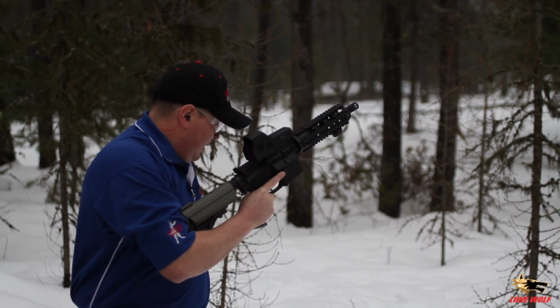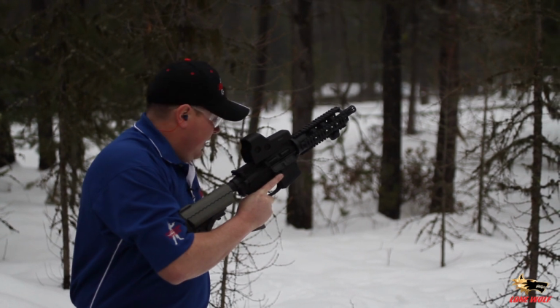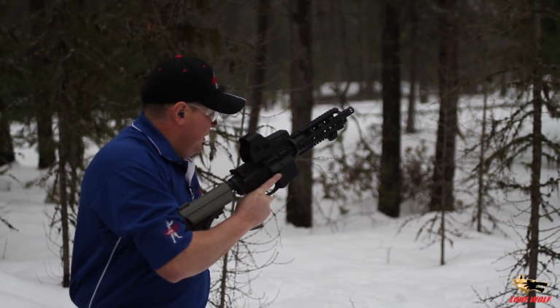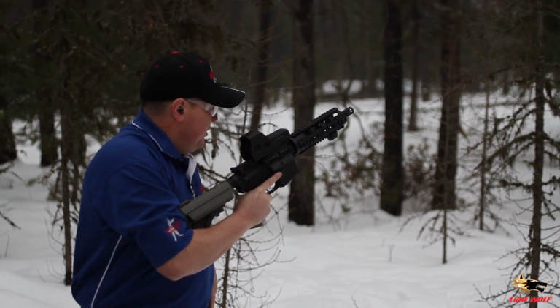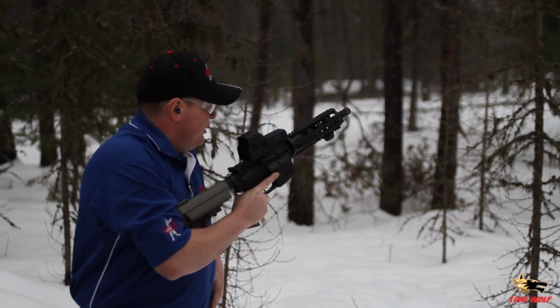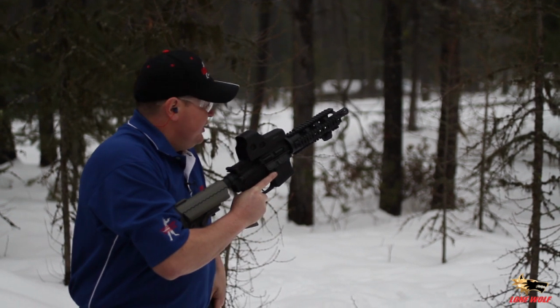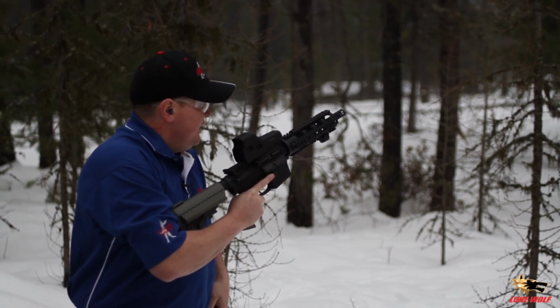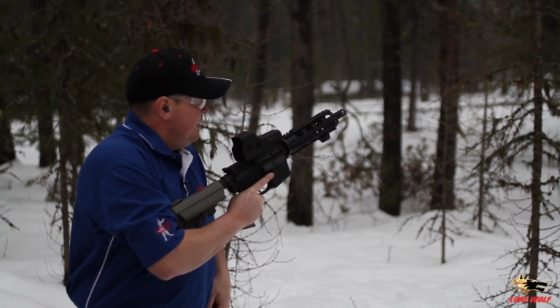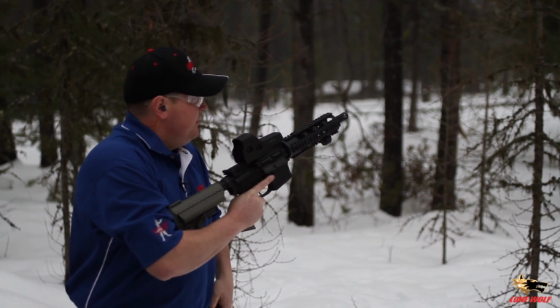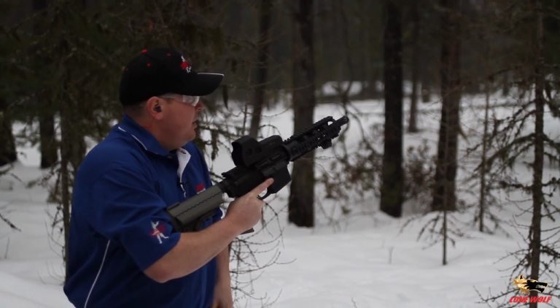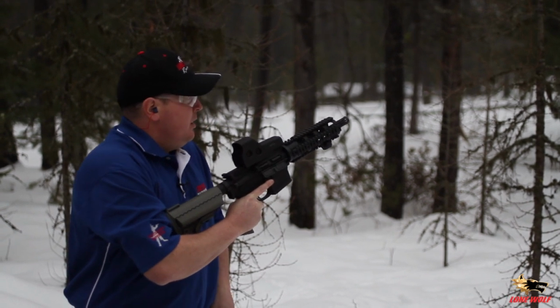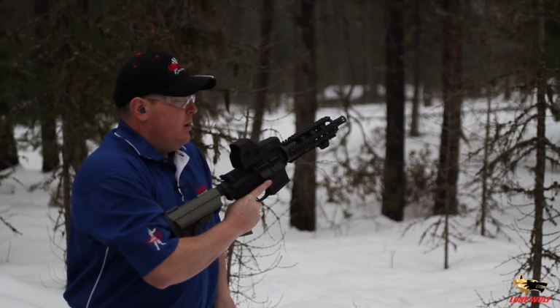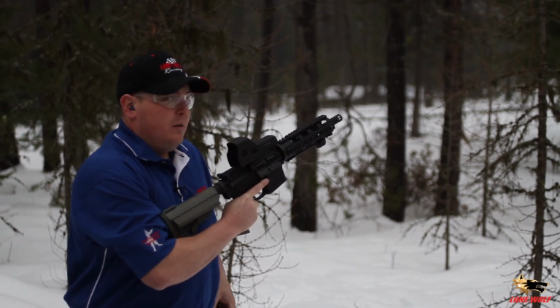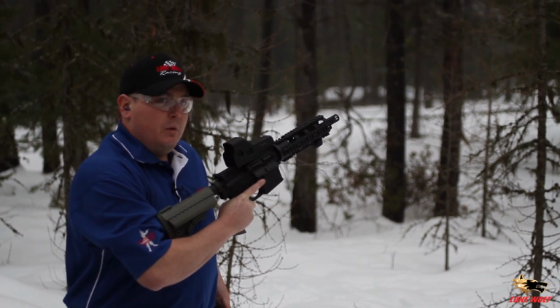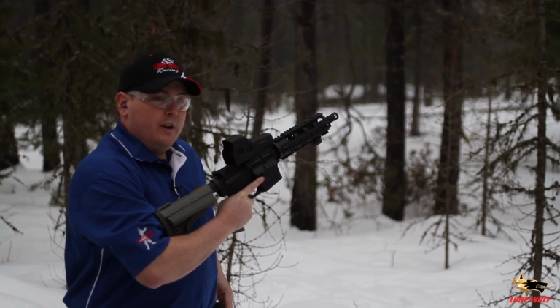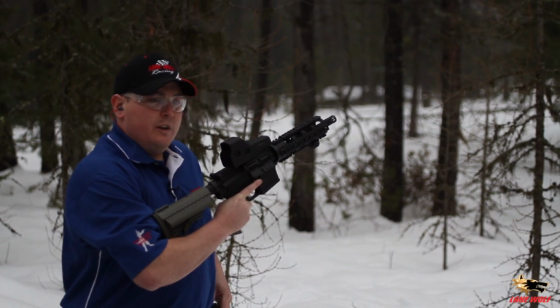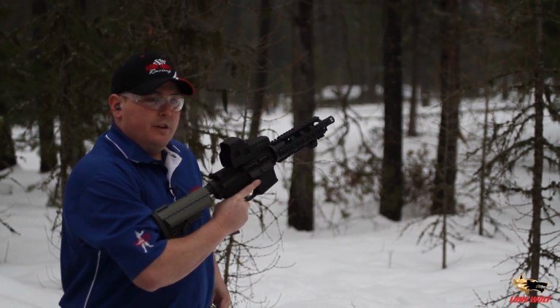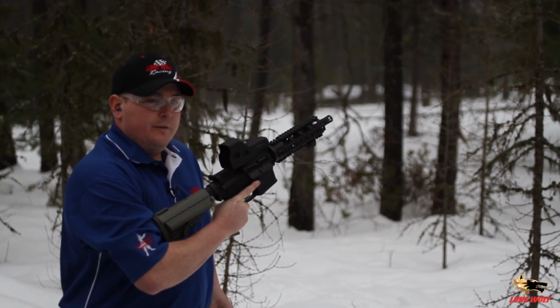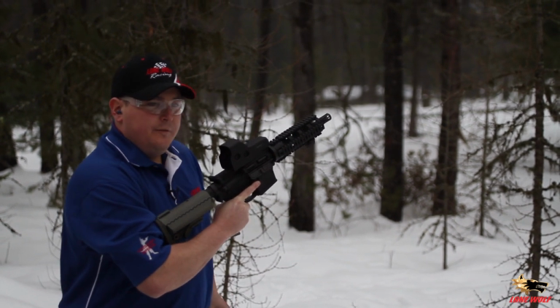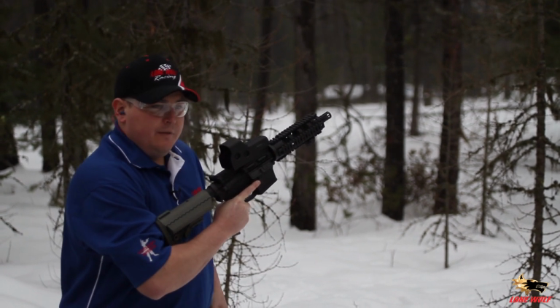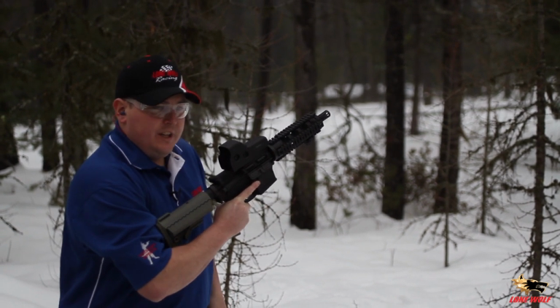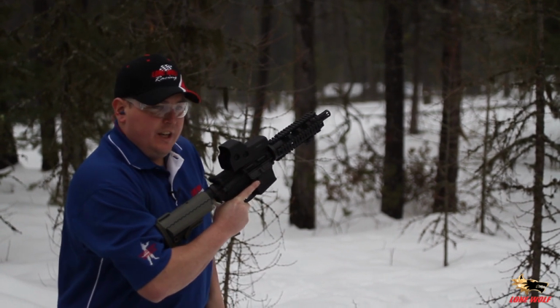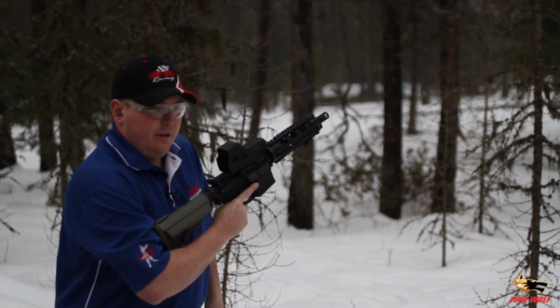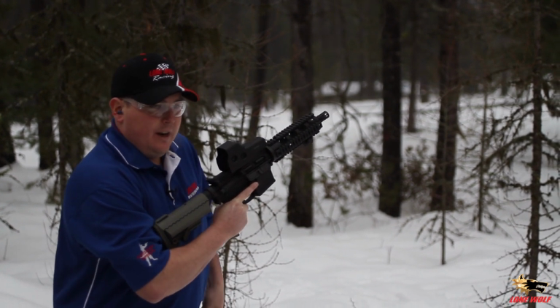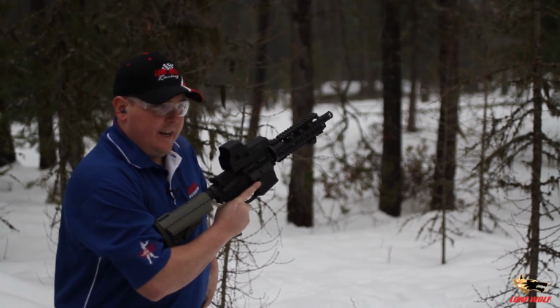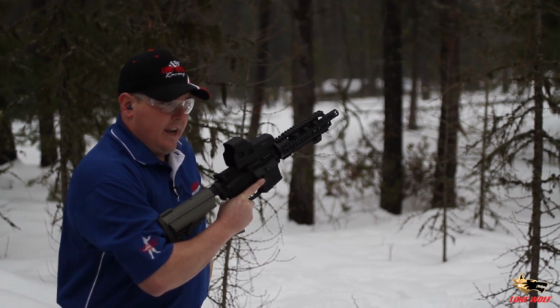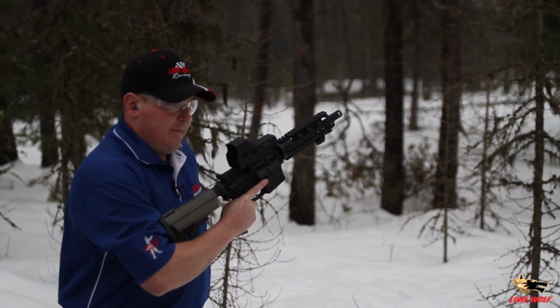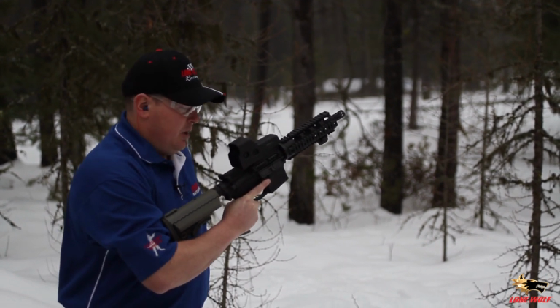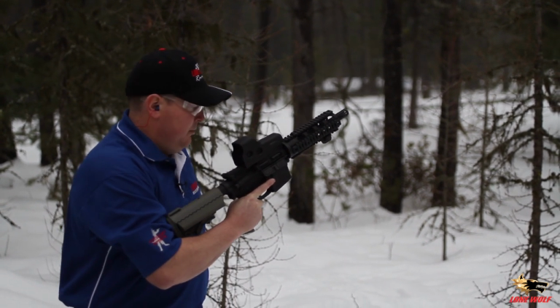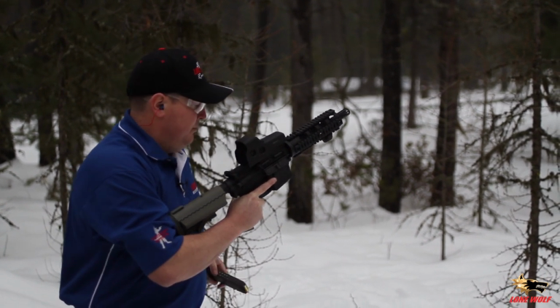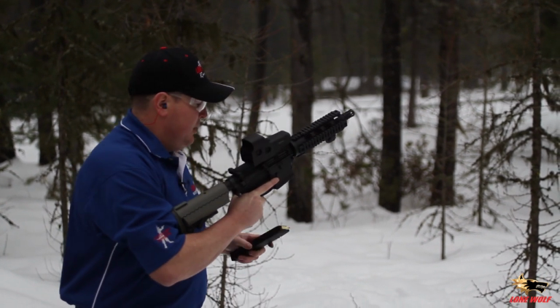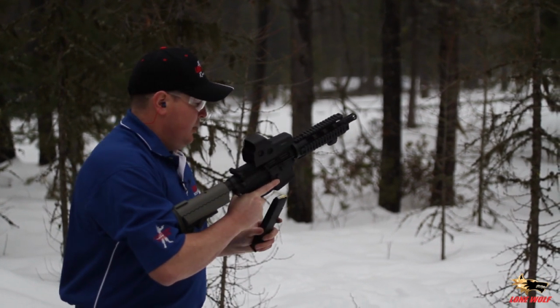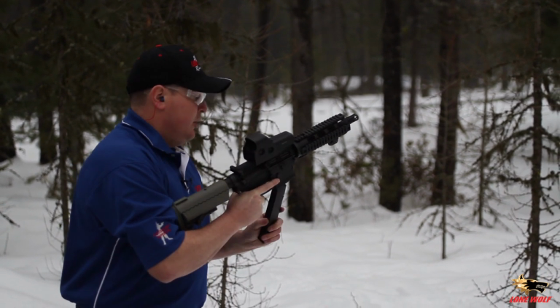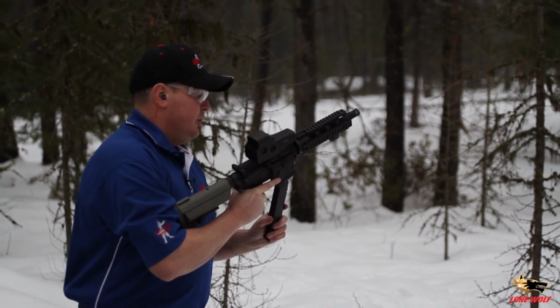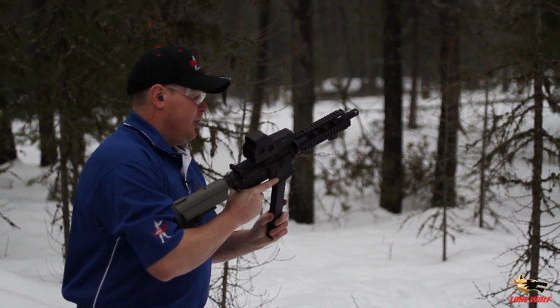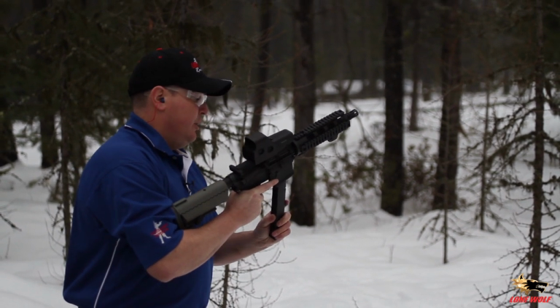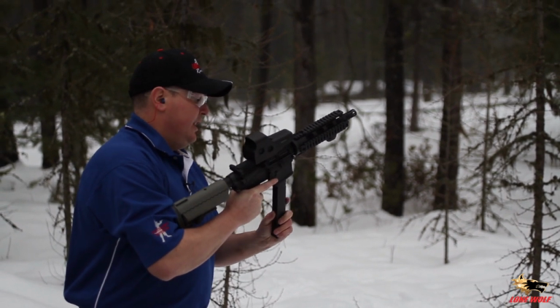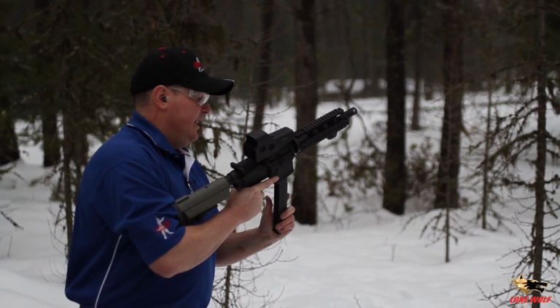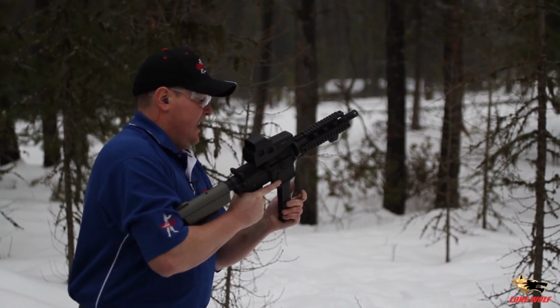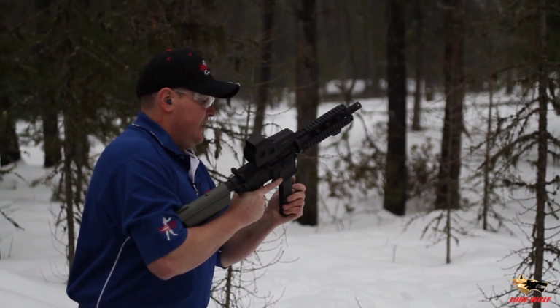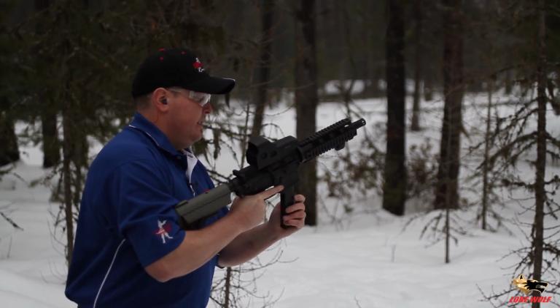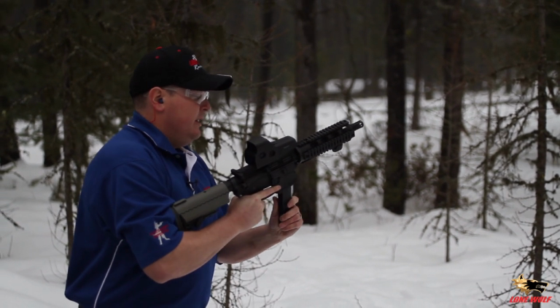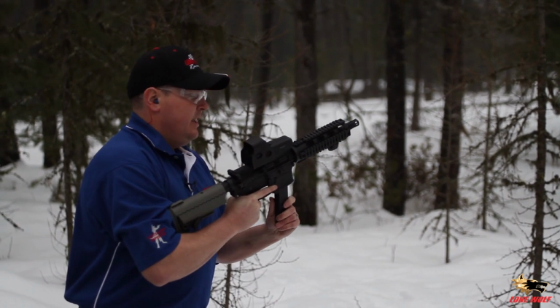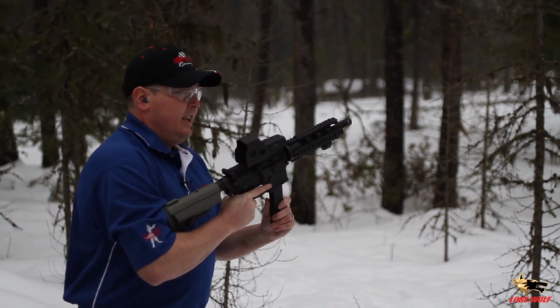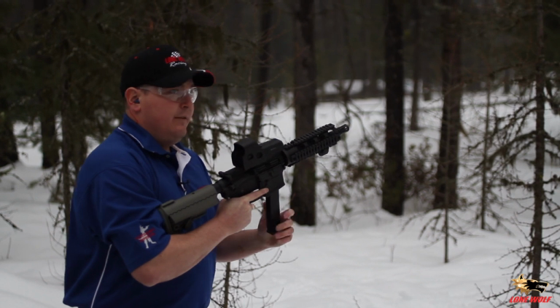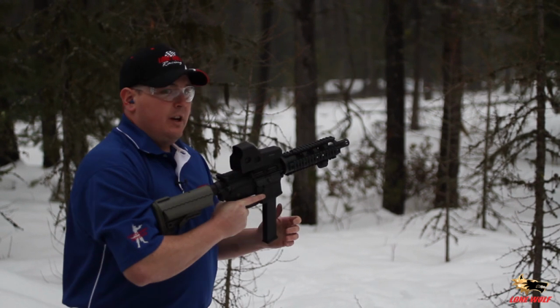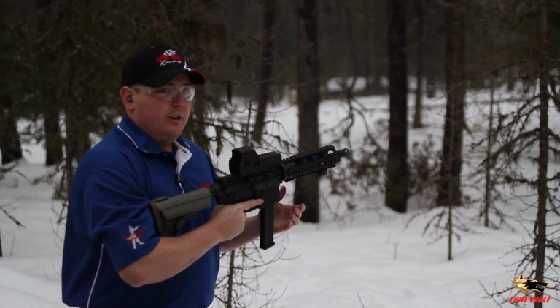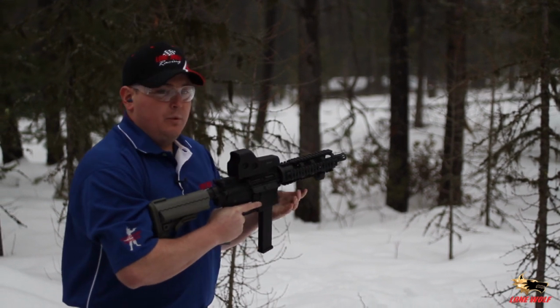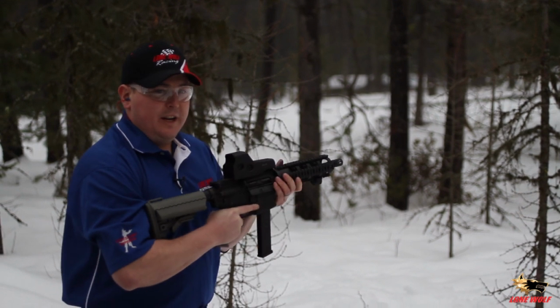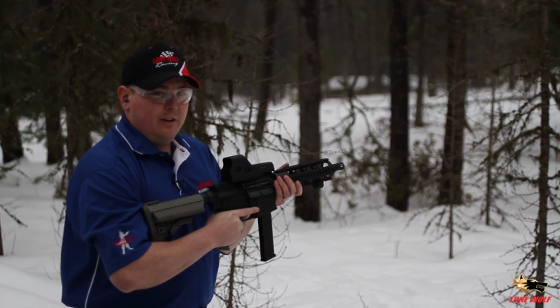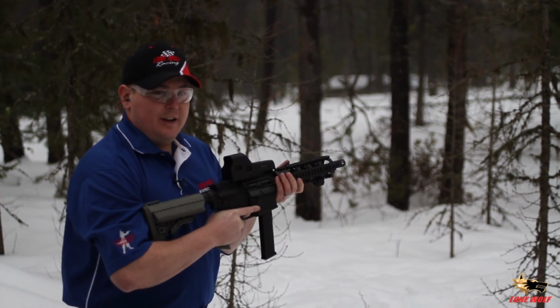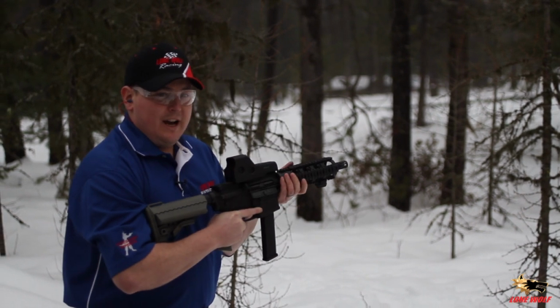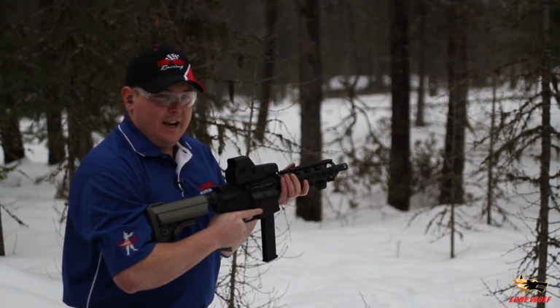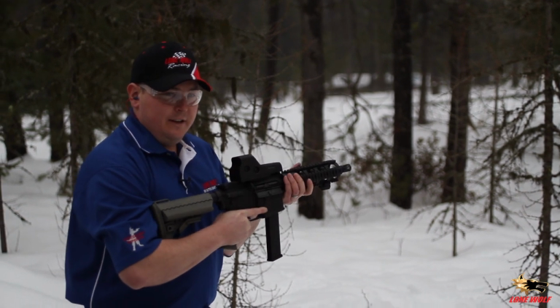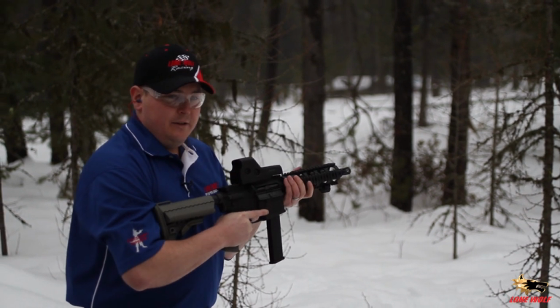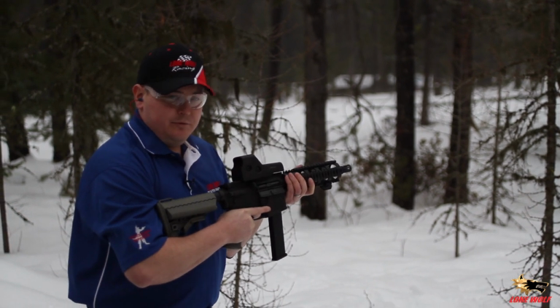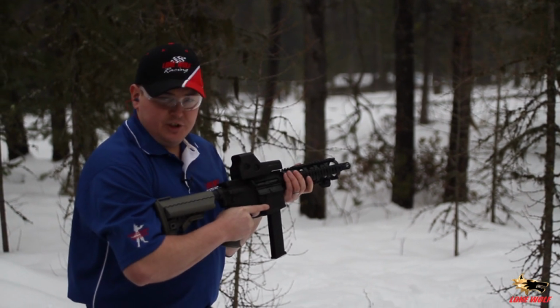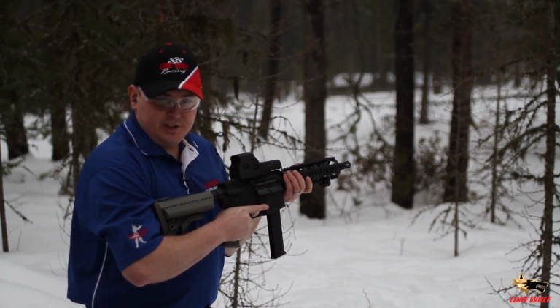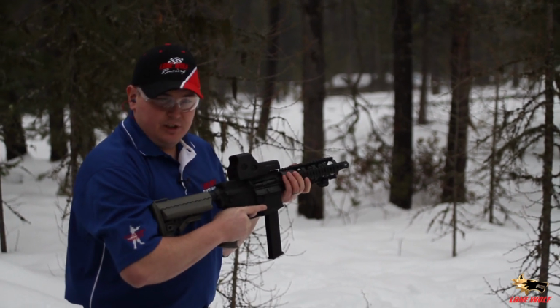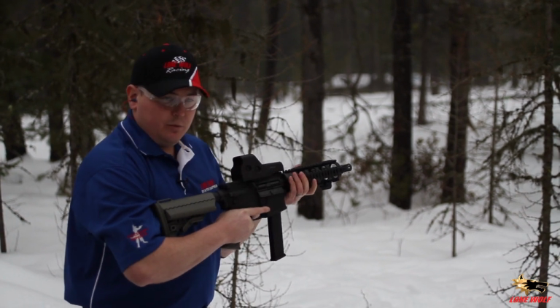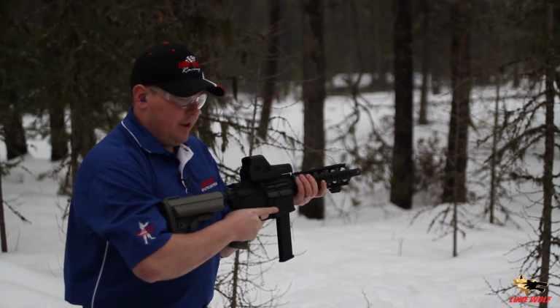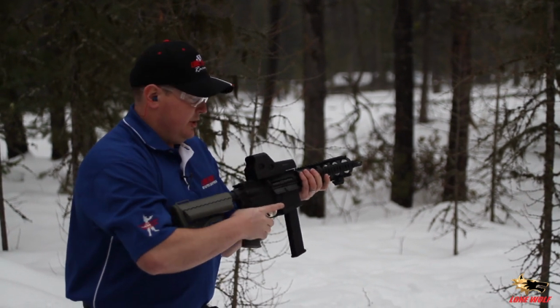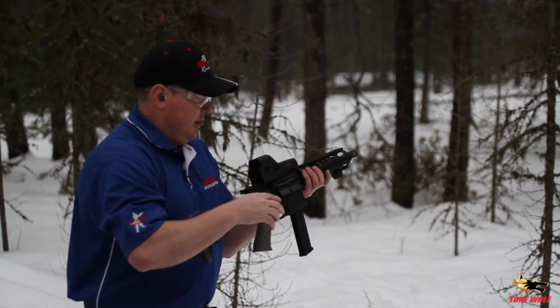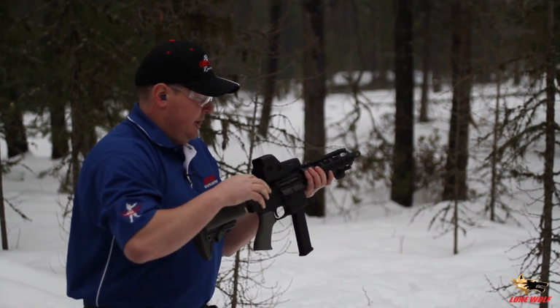I am using 115 grain ammo, showing that even on the weaker 9mm load, she still runs good.